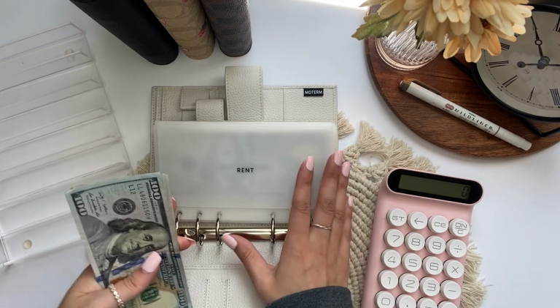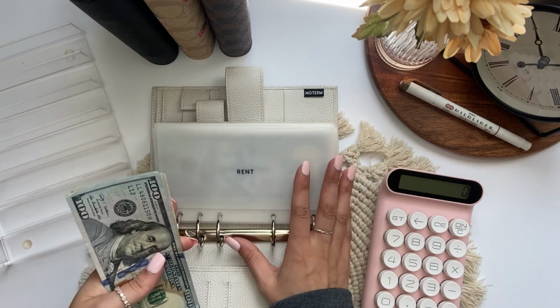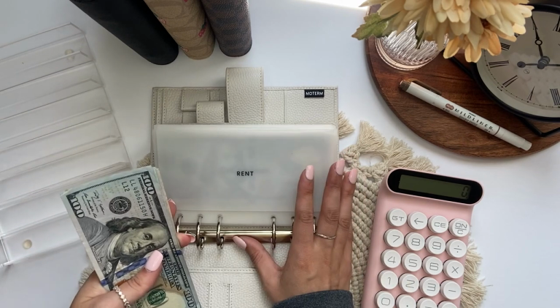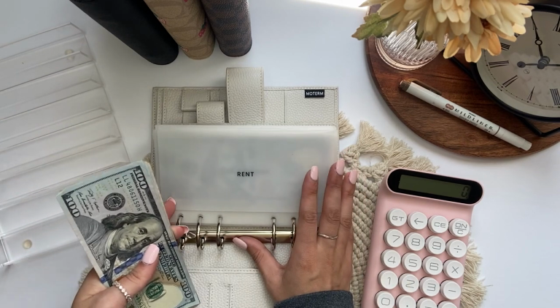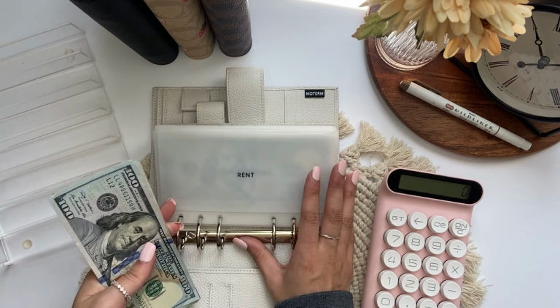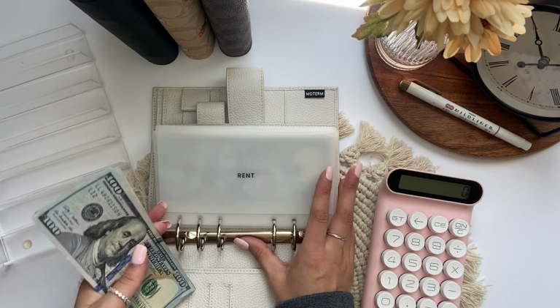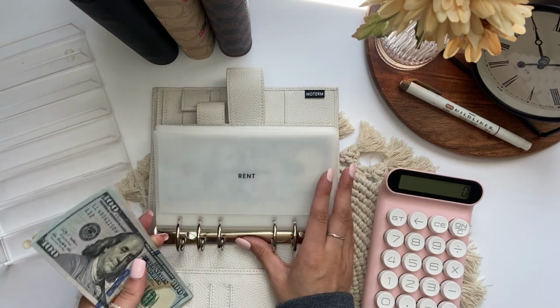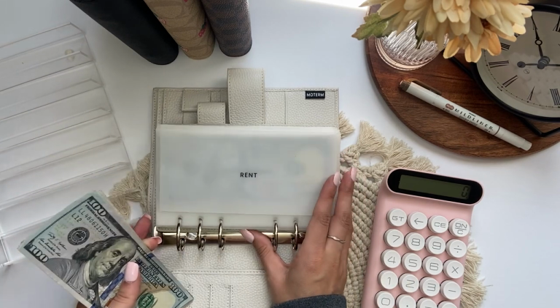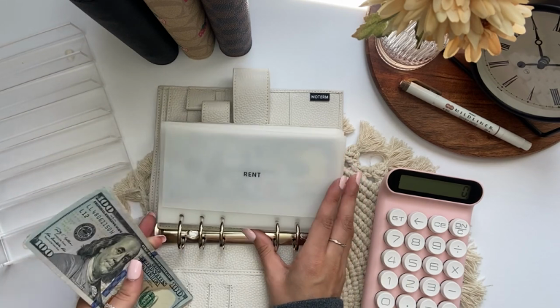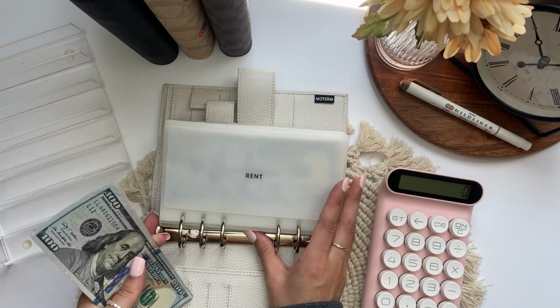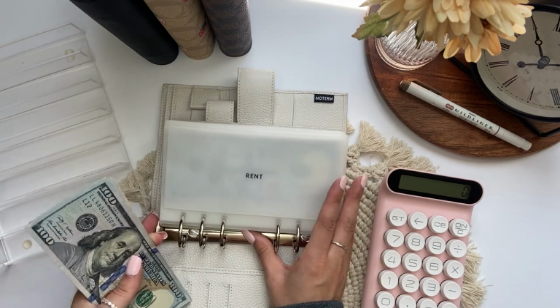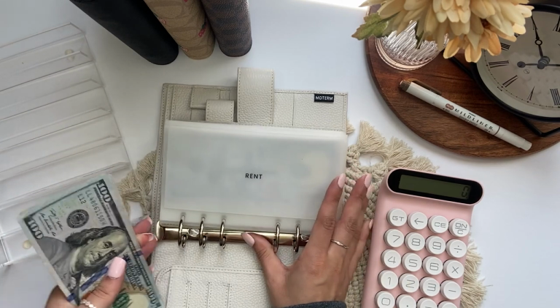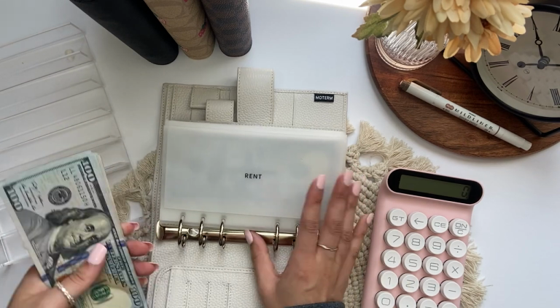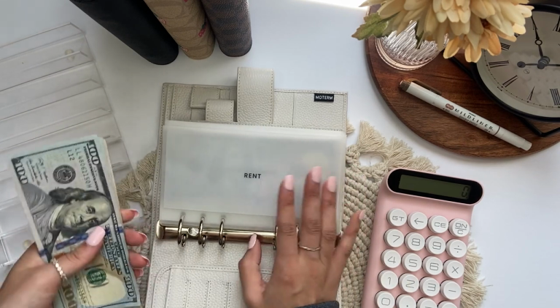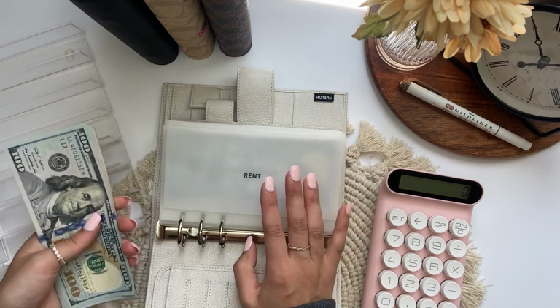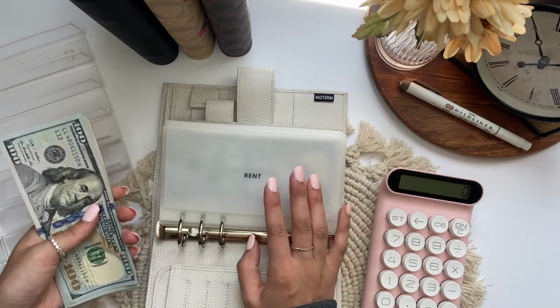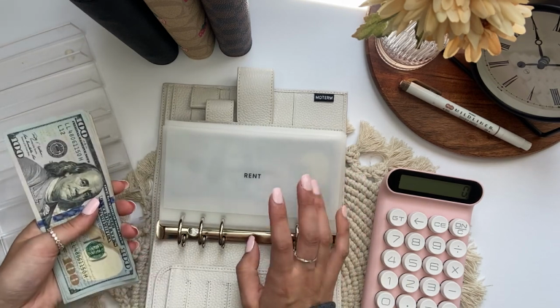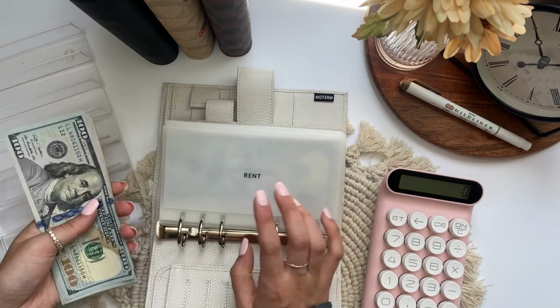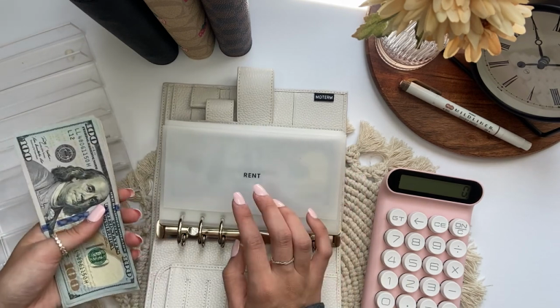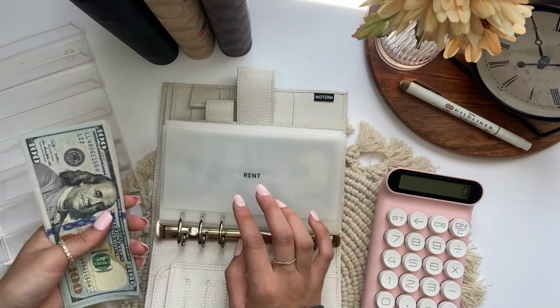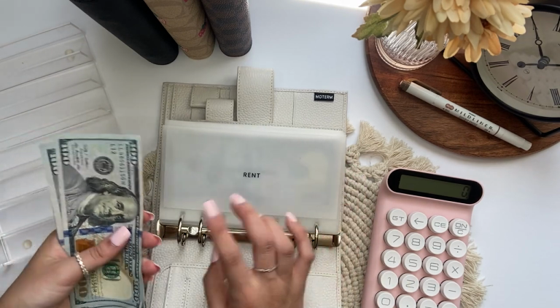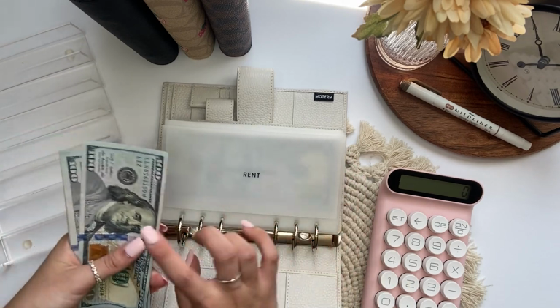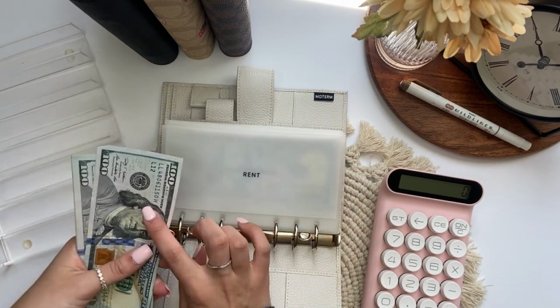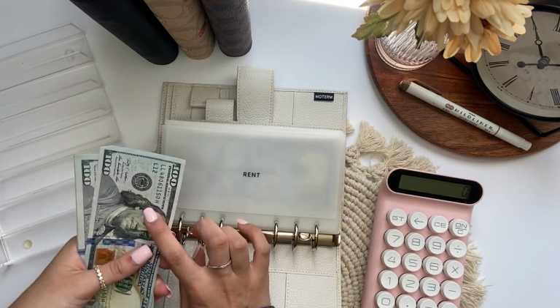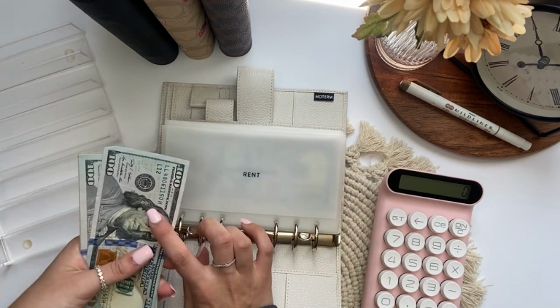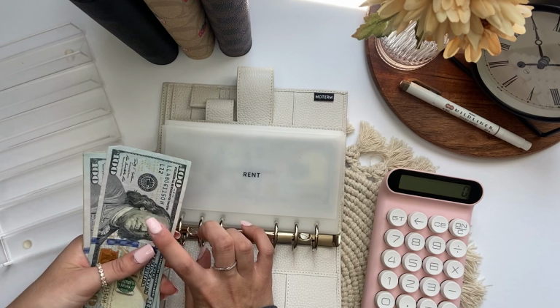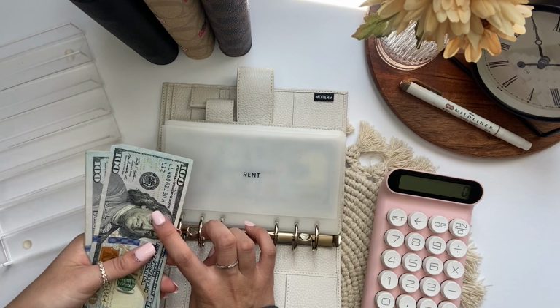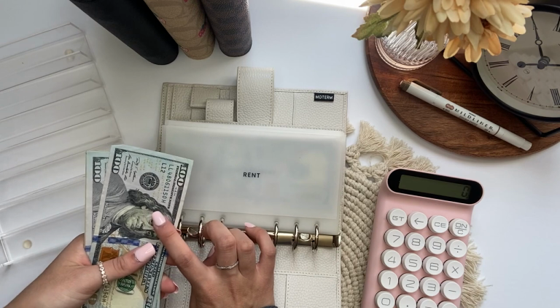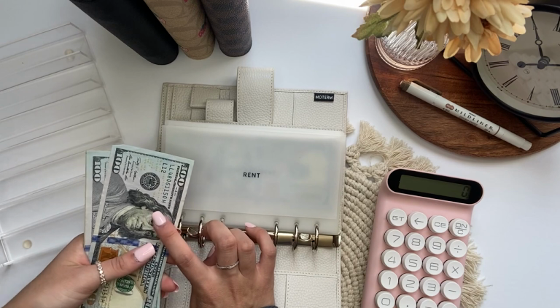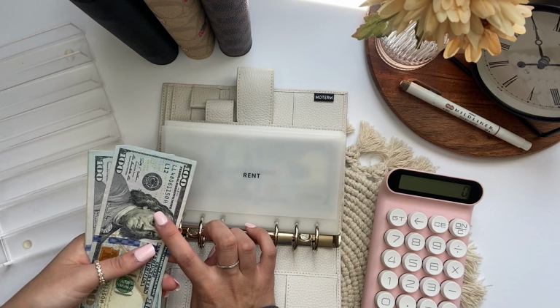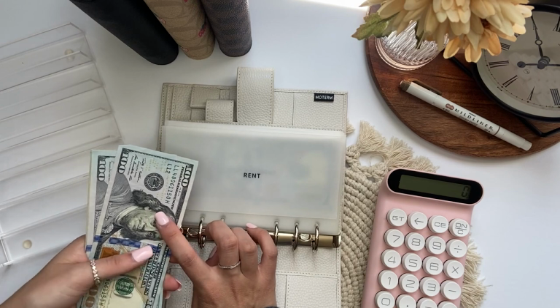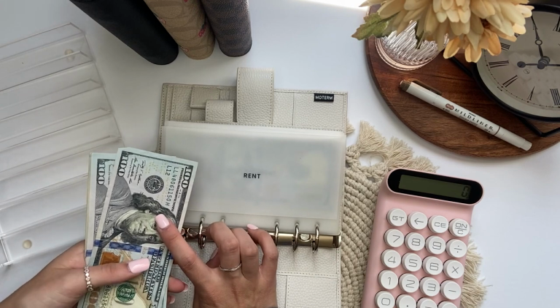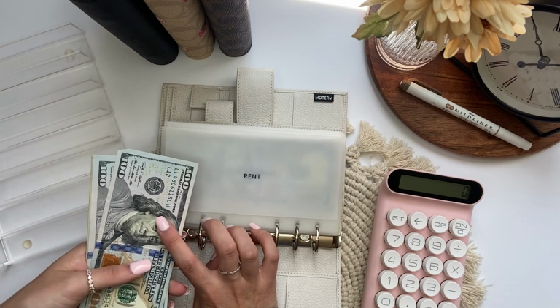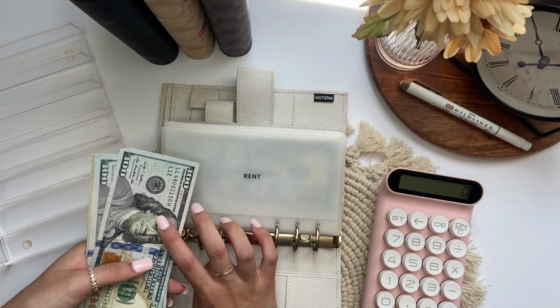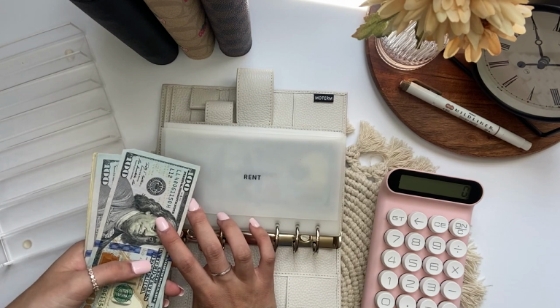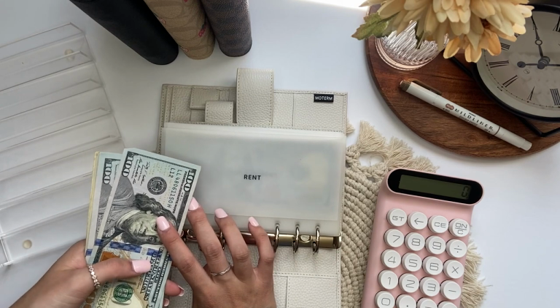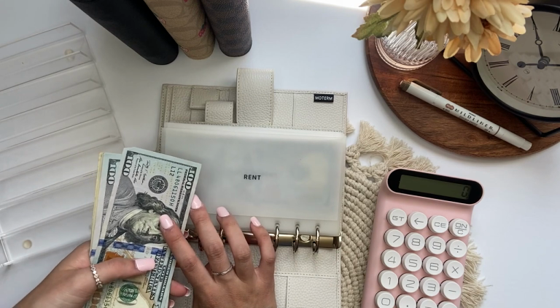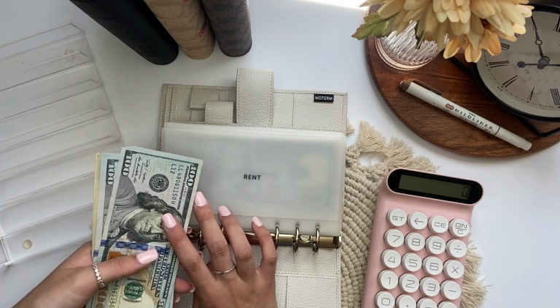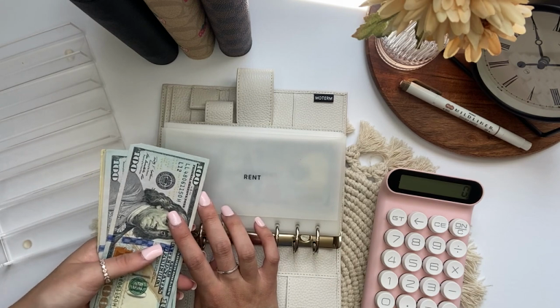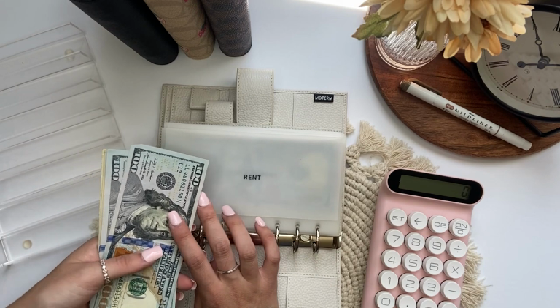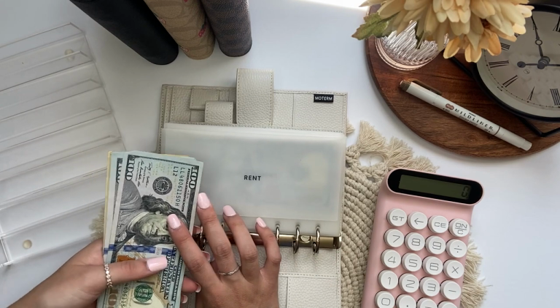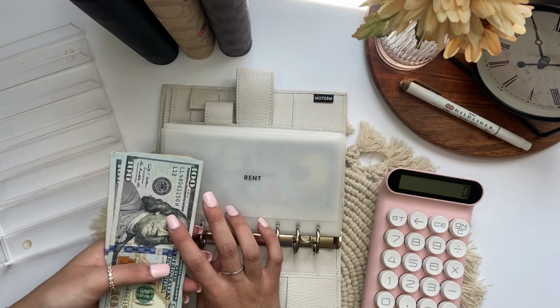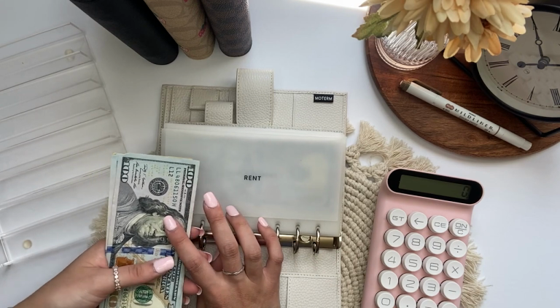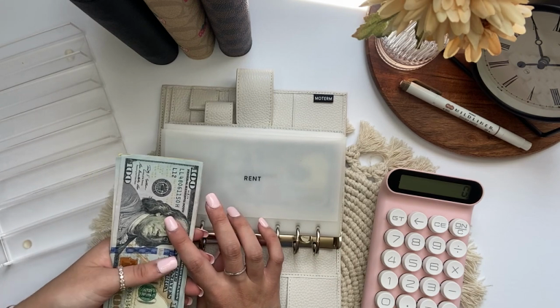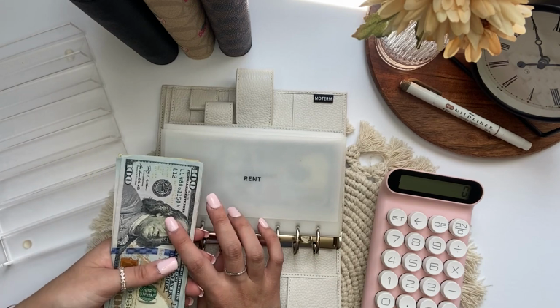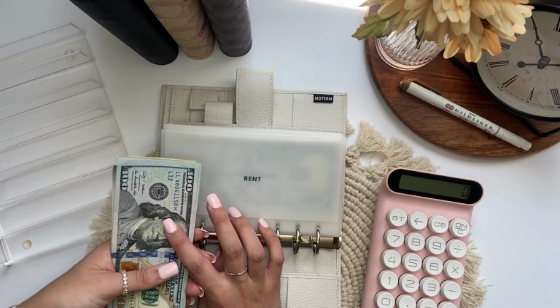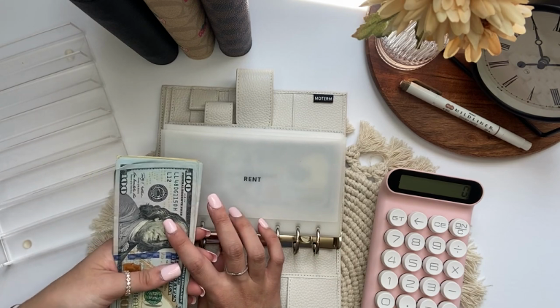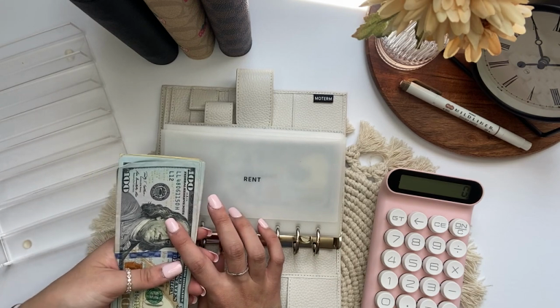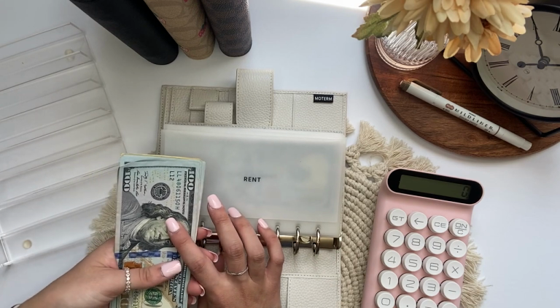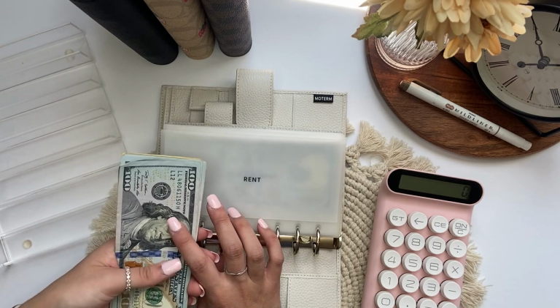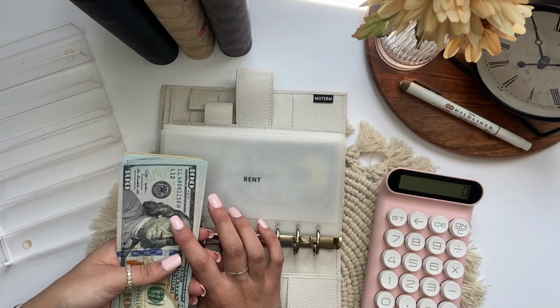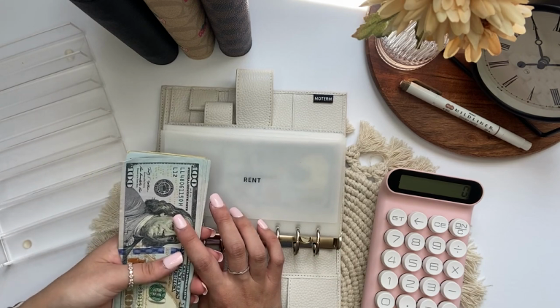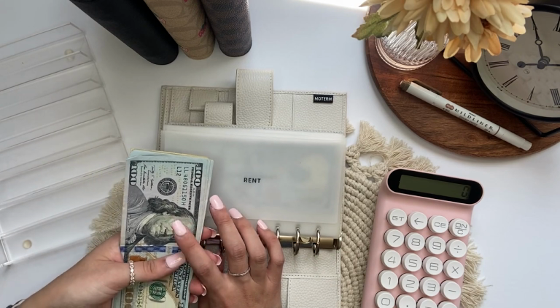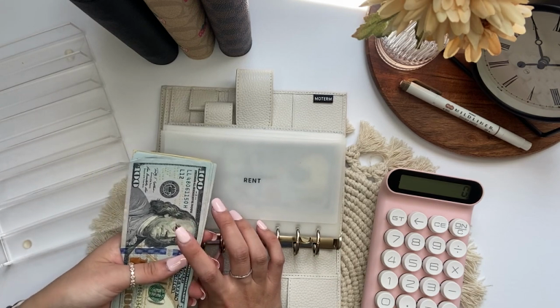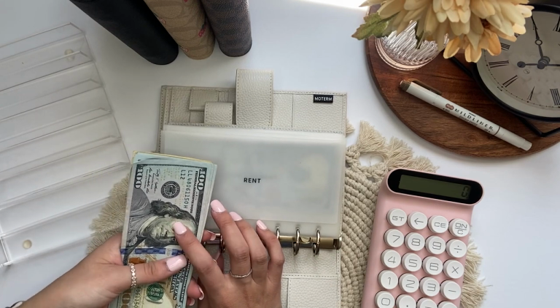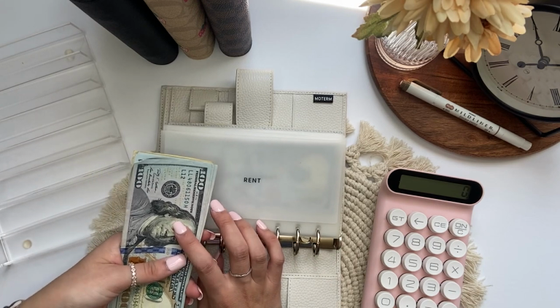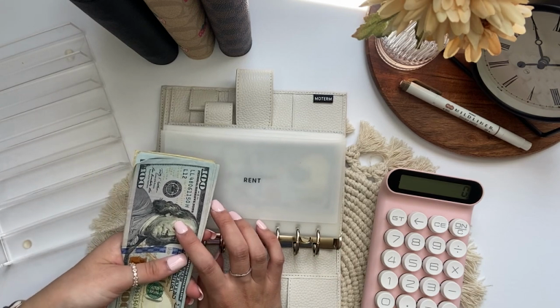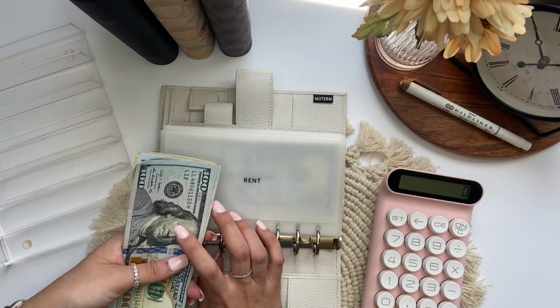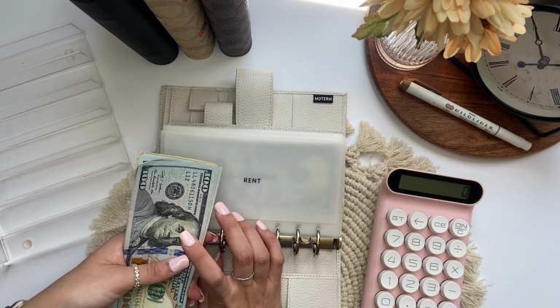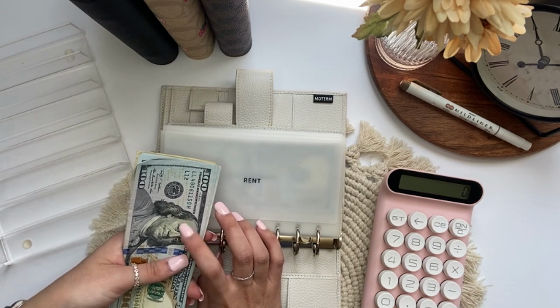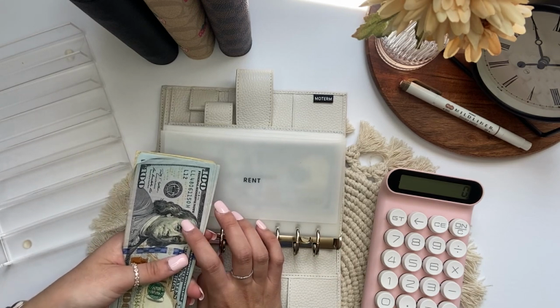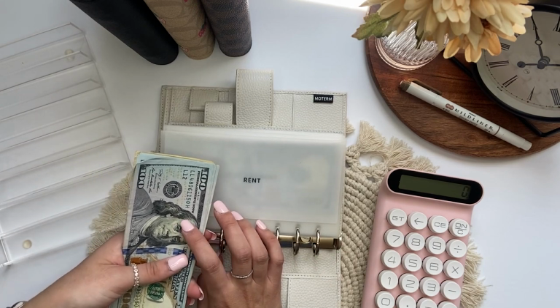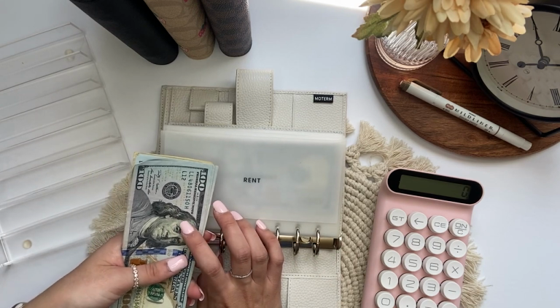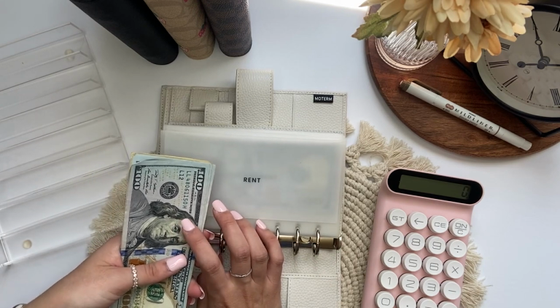So I'm gonna start off by counting this to make sure it's the correct amount. This should be $1,180.